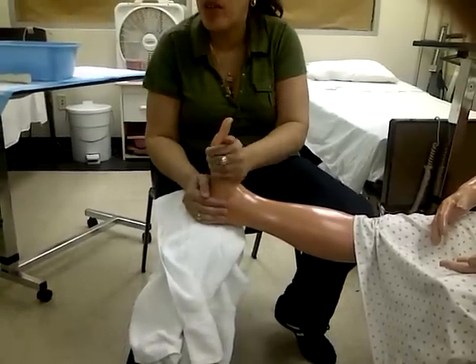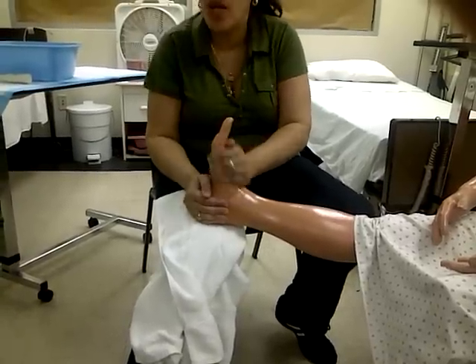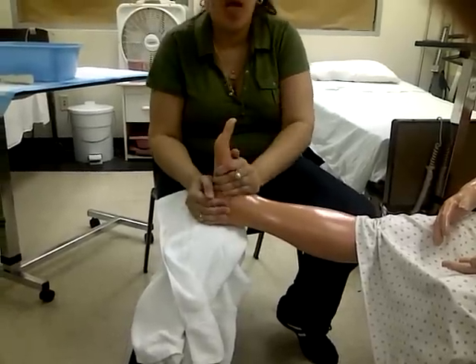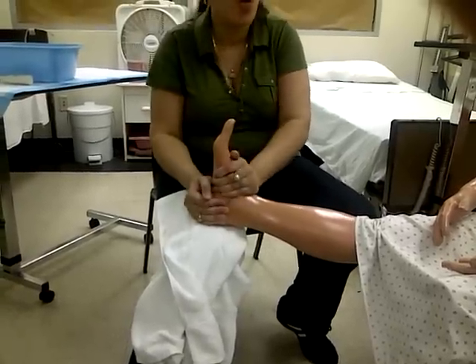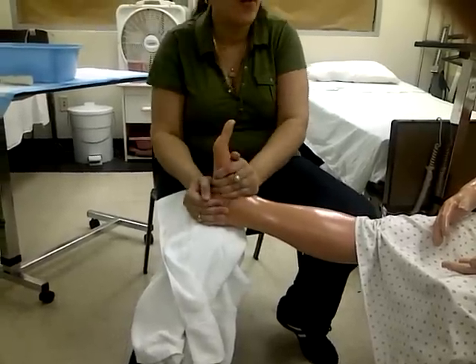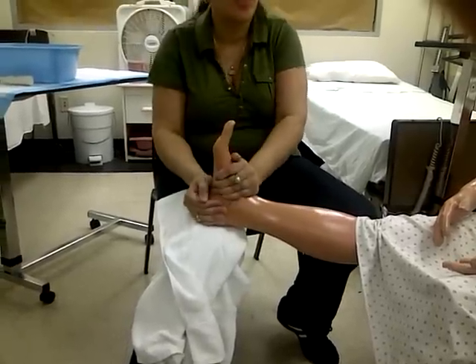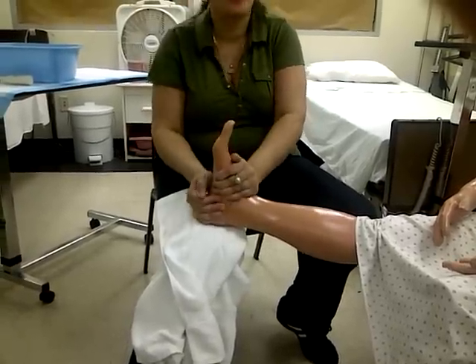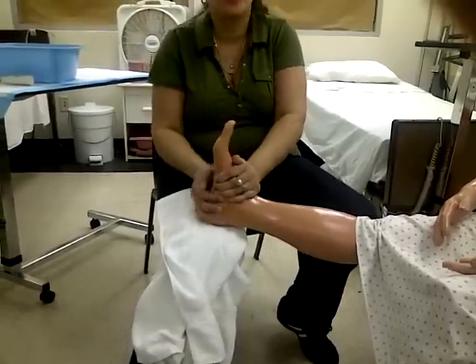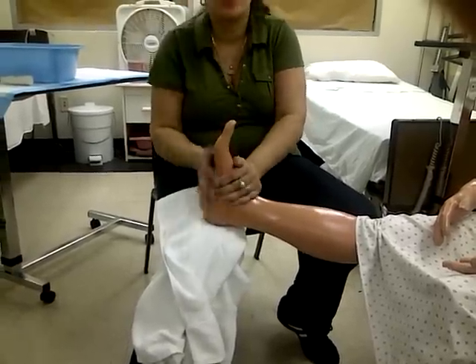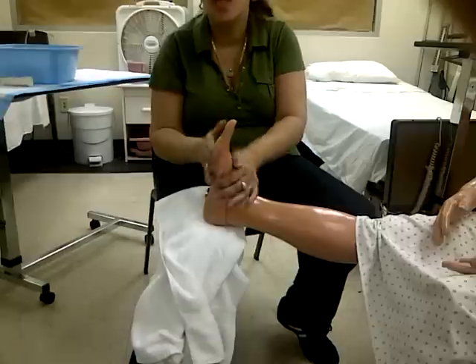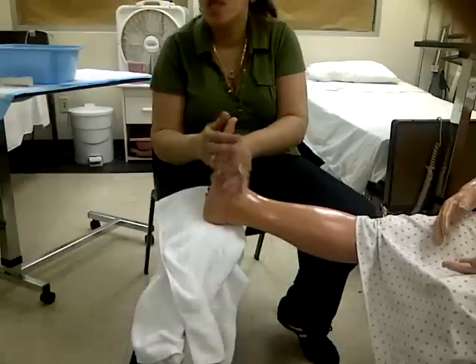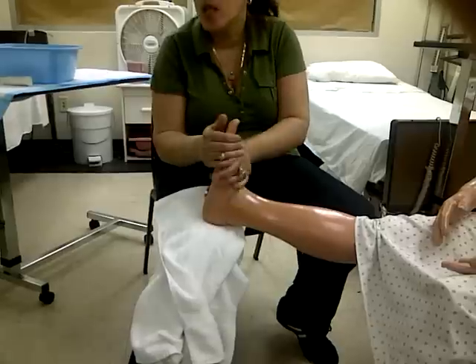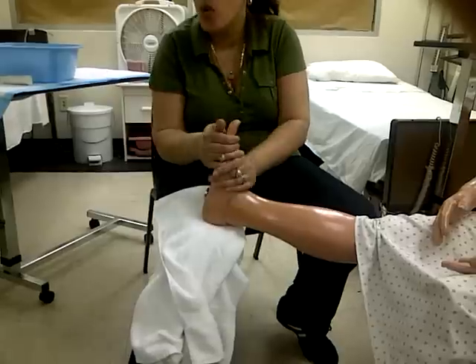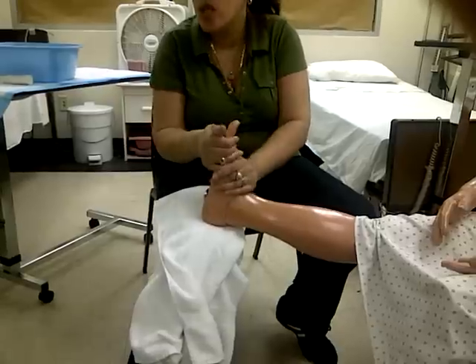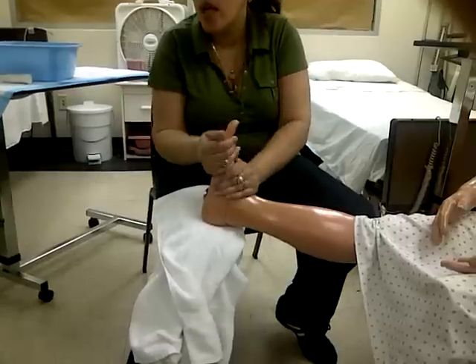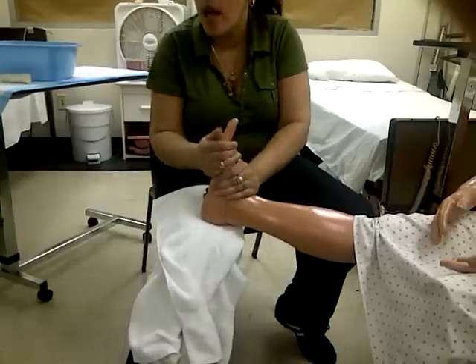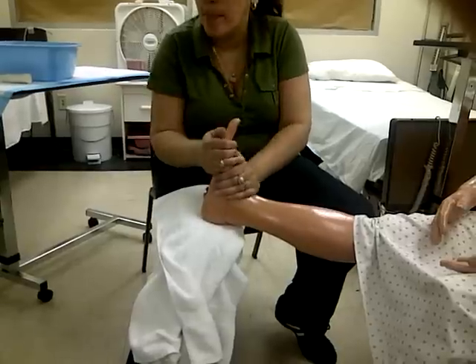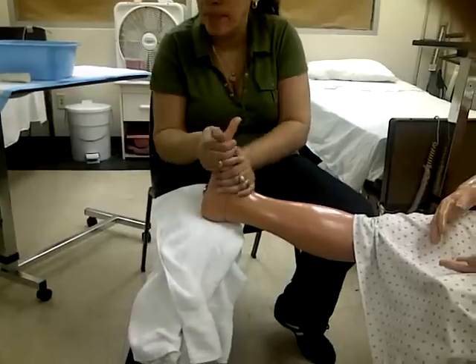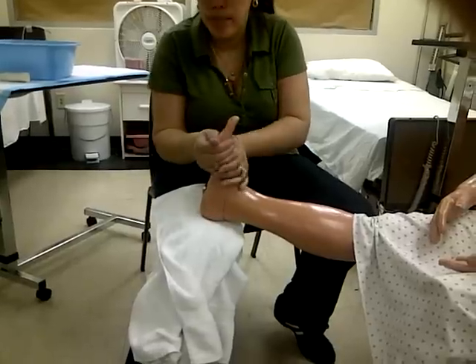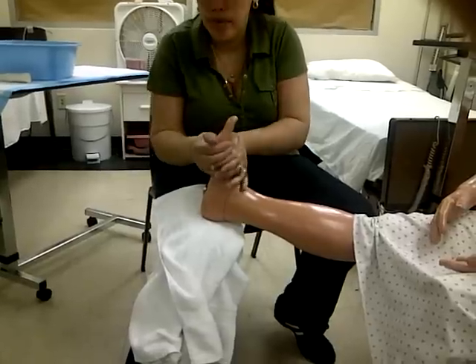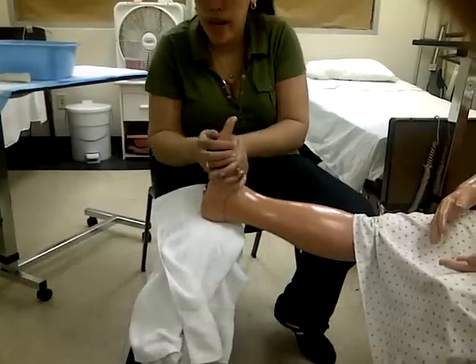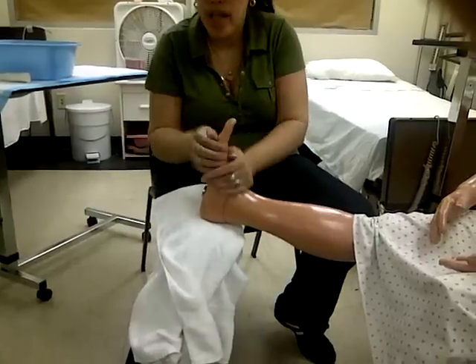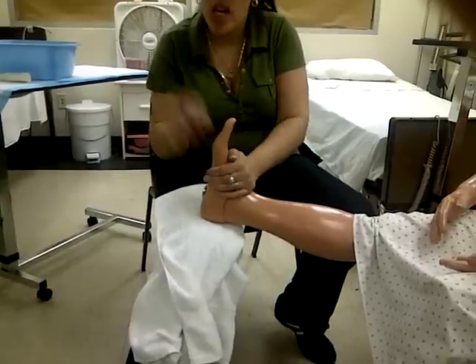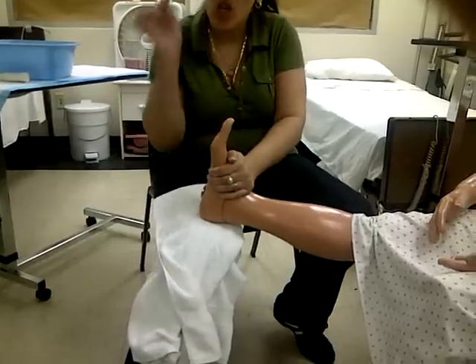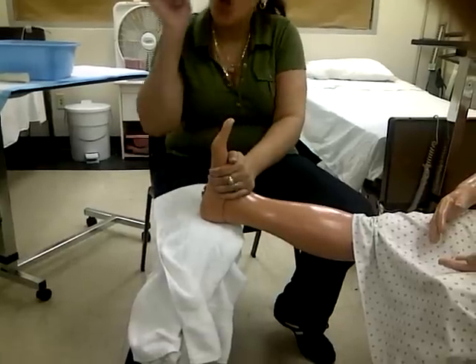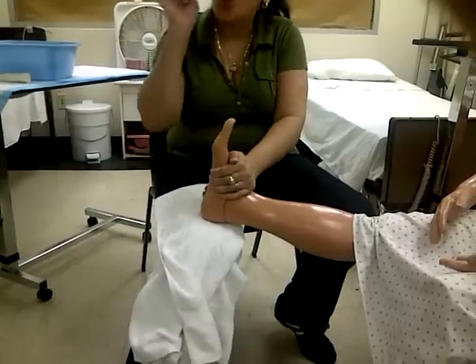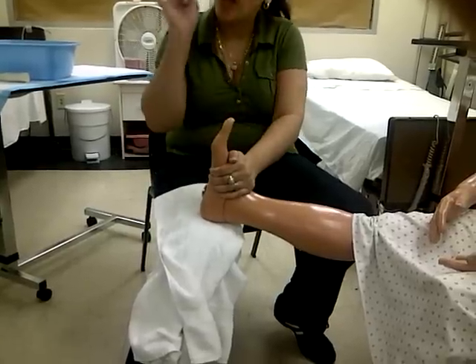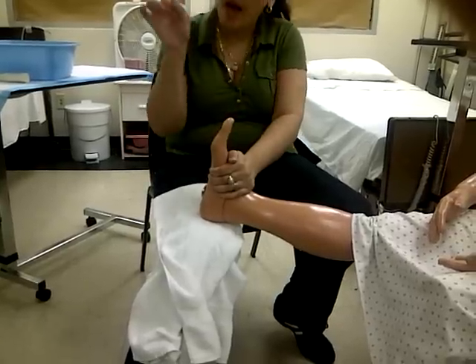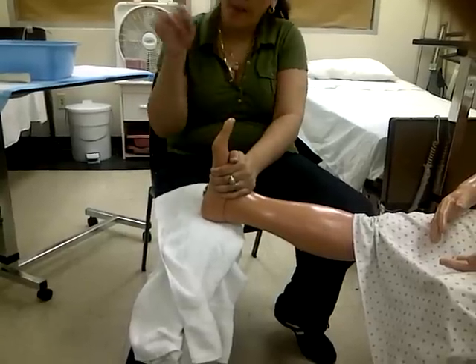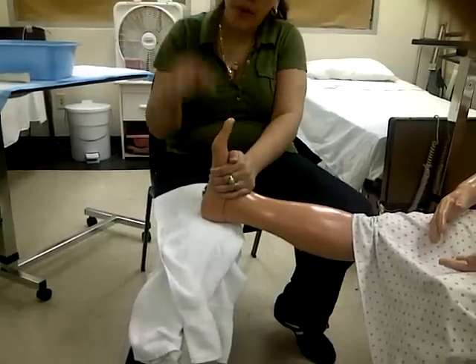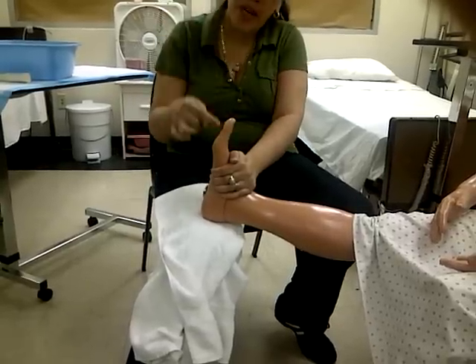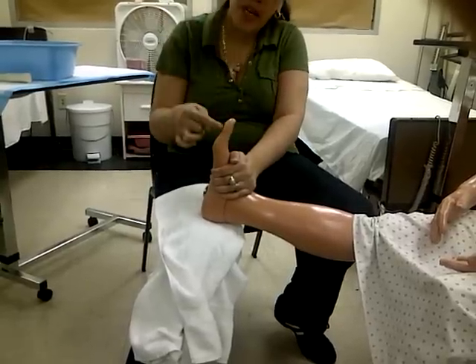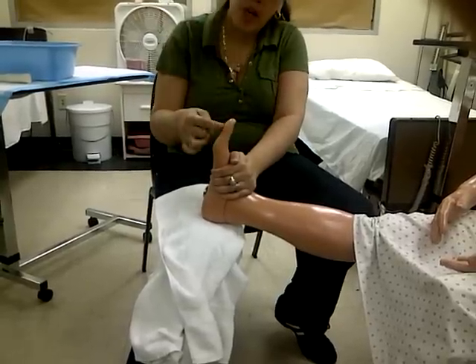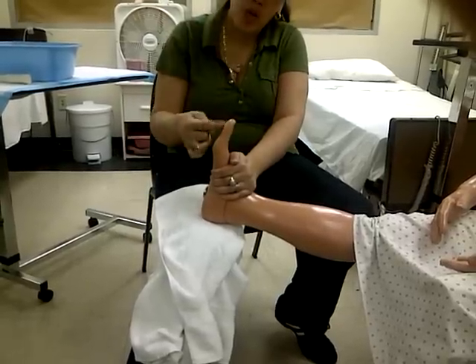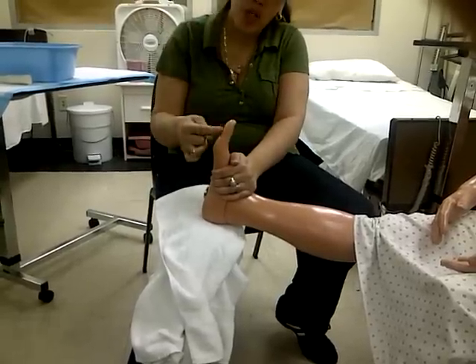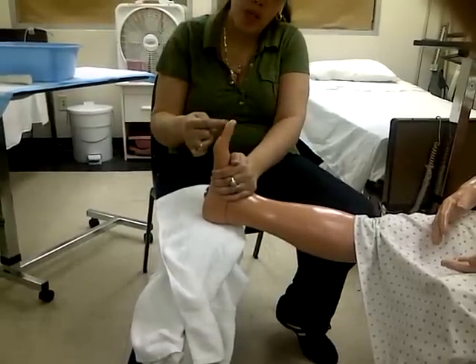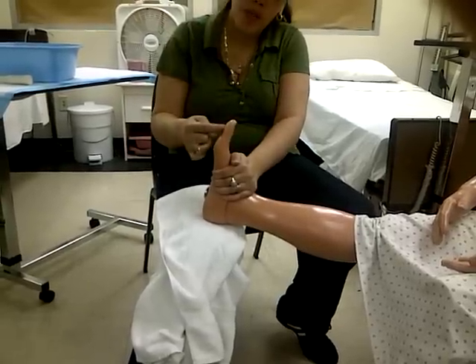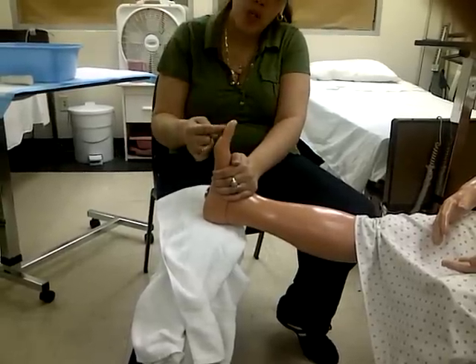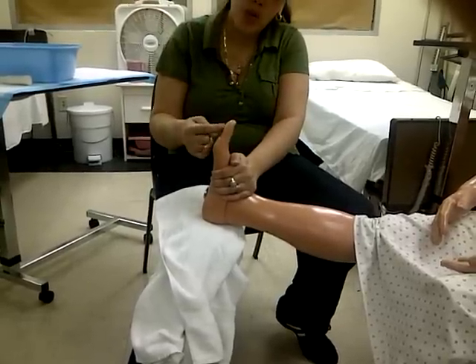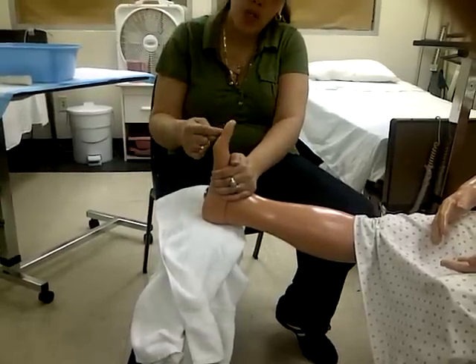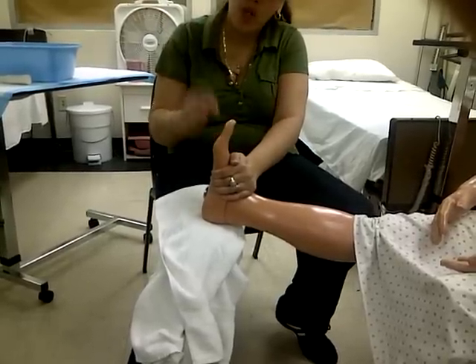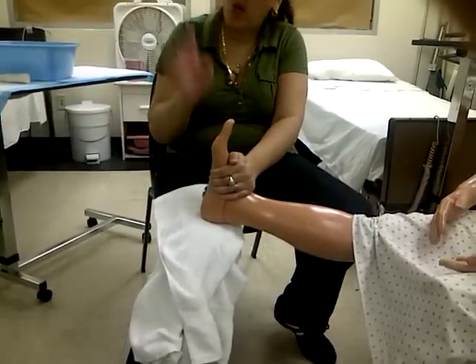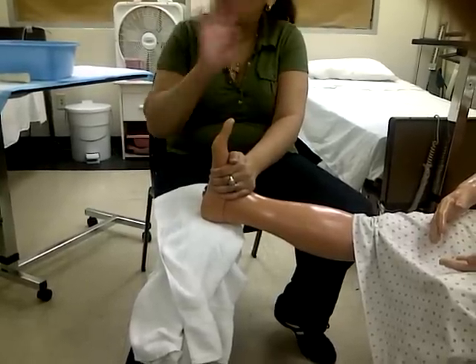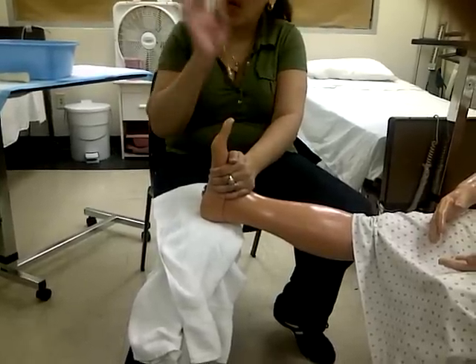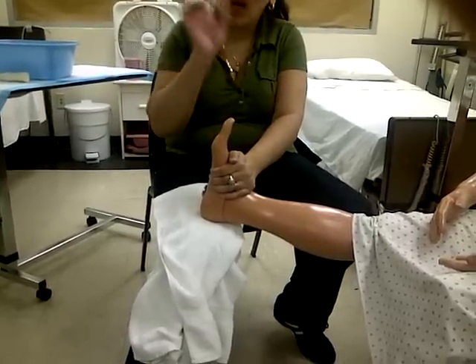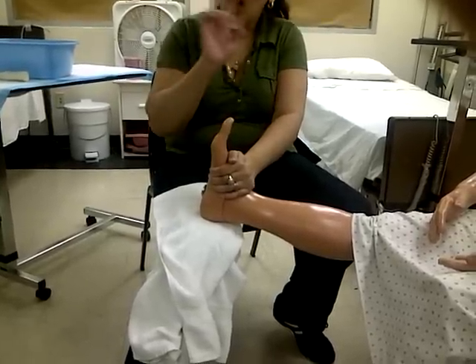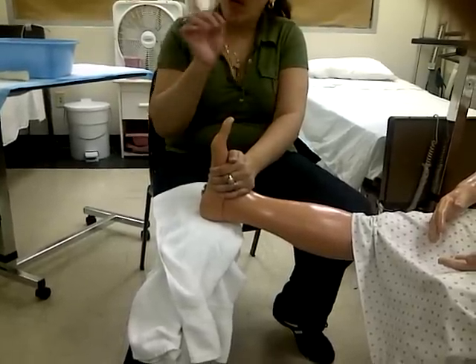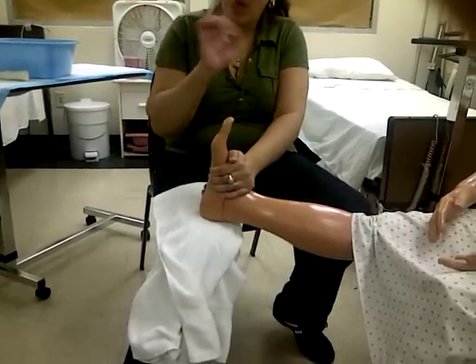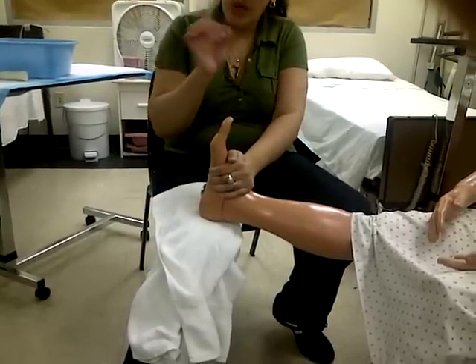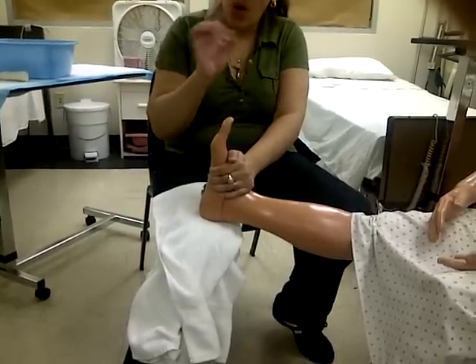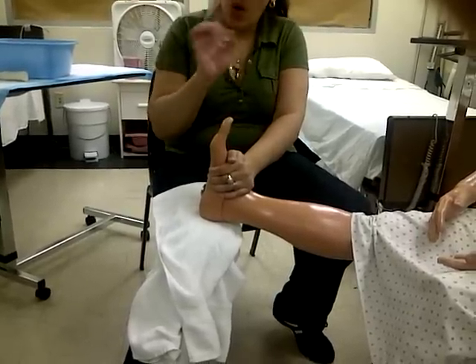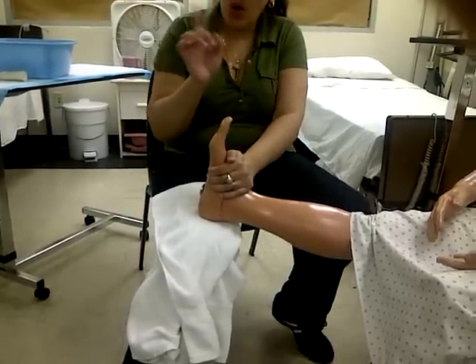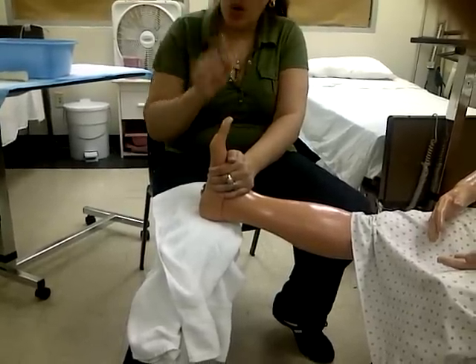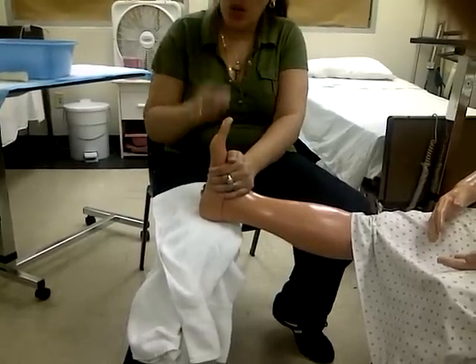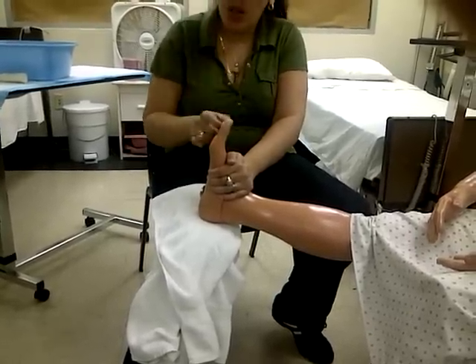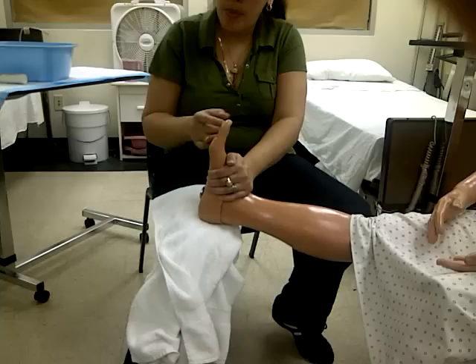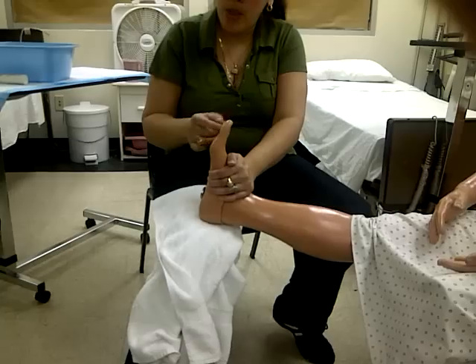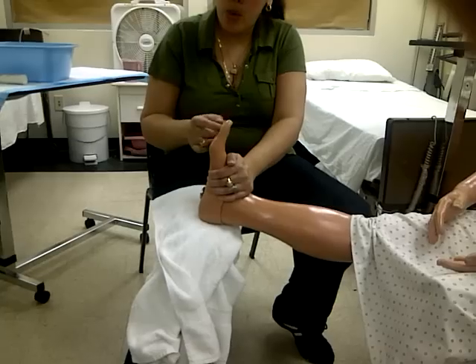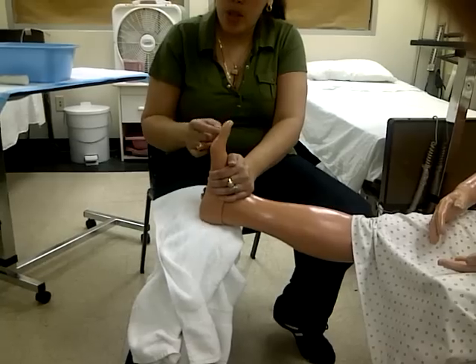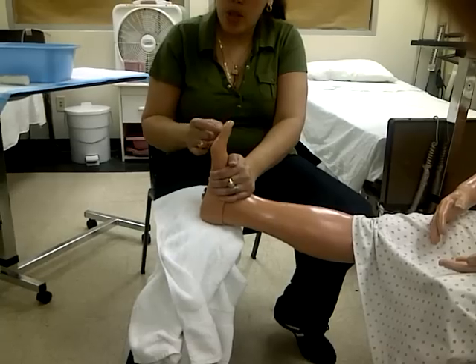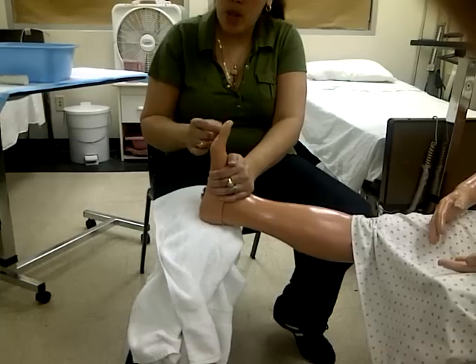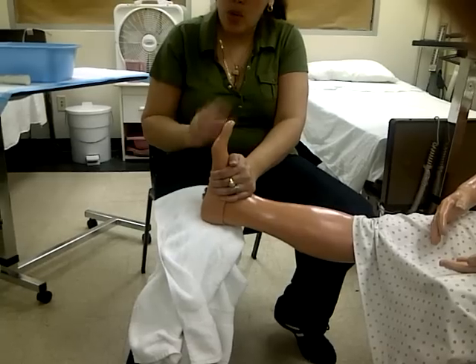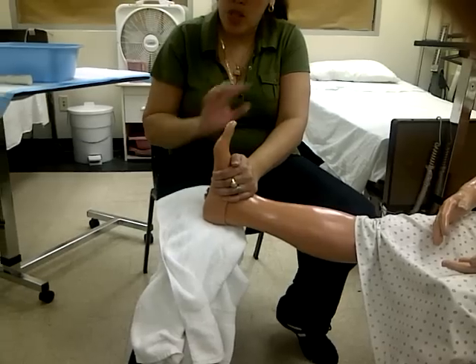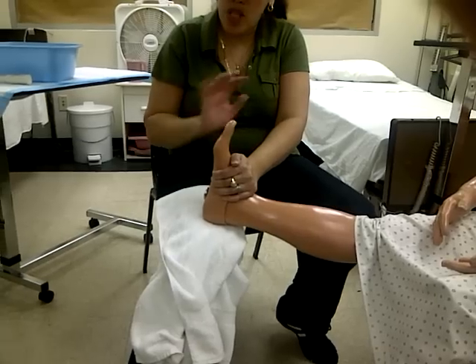They're happy enough with just the feet — they'll be like, oh my goodness, don't stop. Do not put any lotion in between the toes. No lotion in between the toes — none.